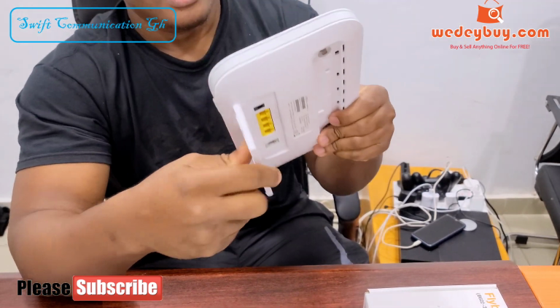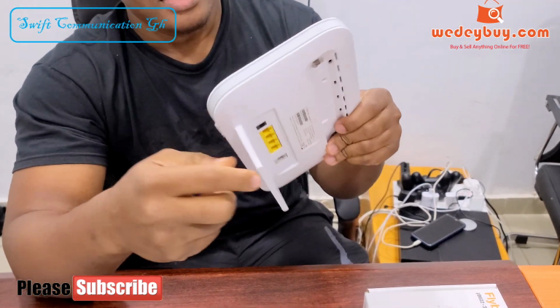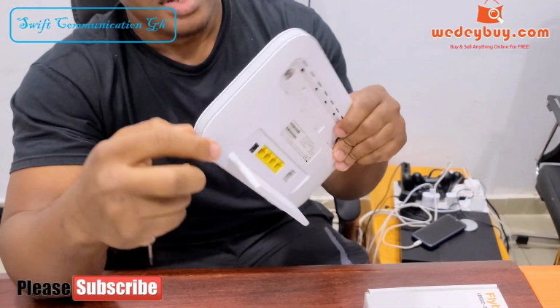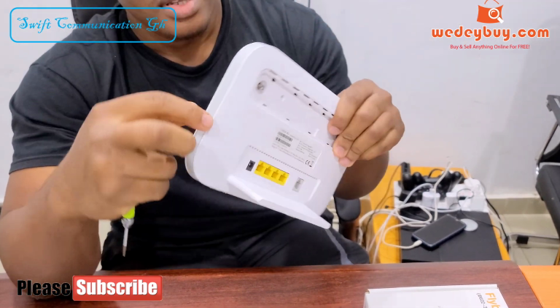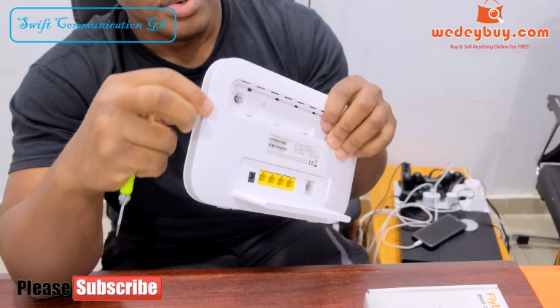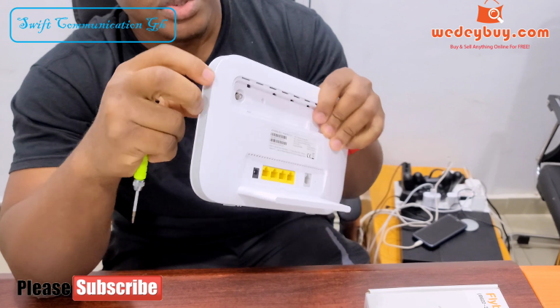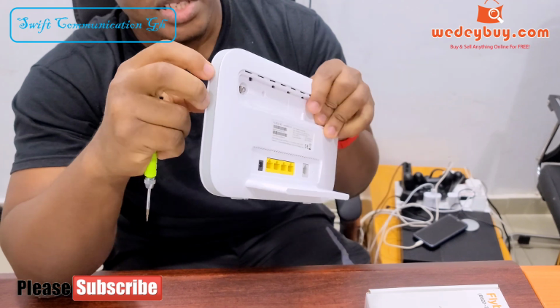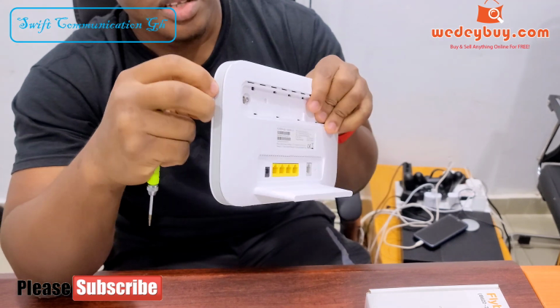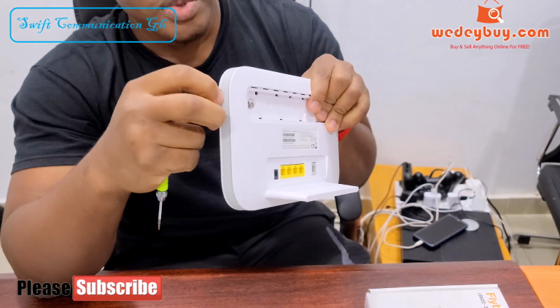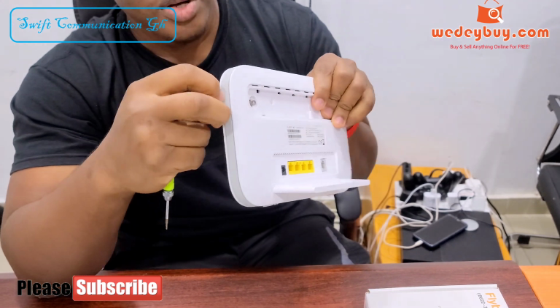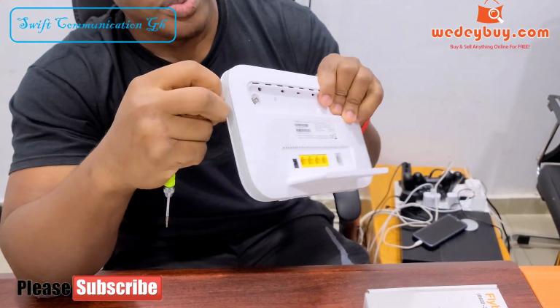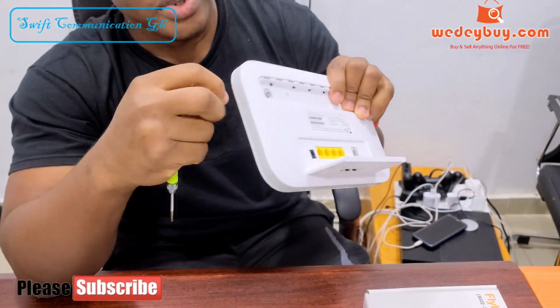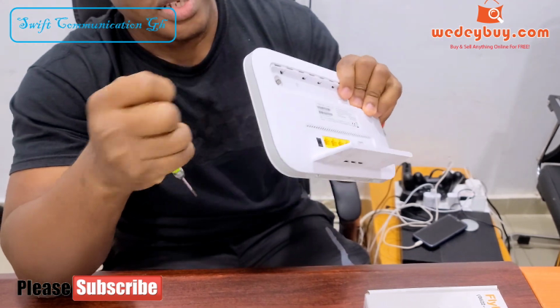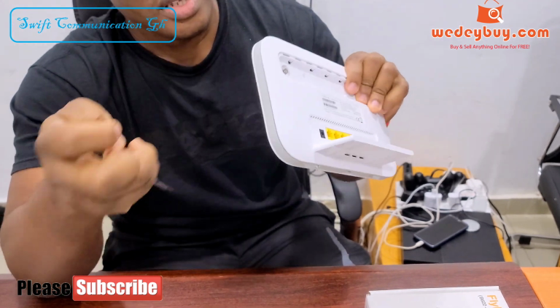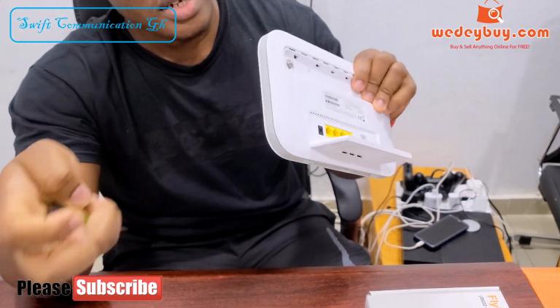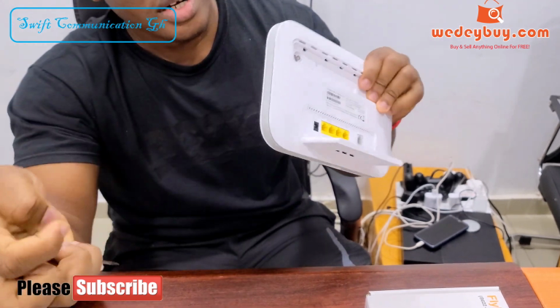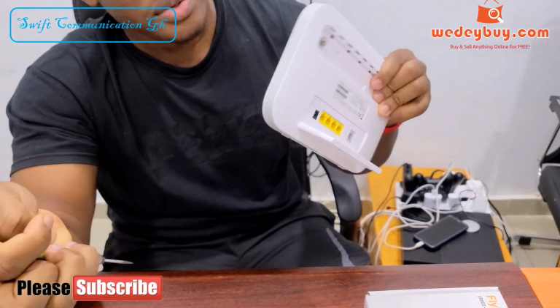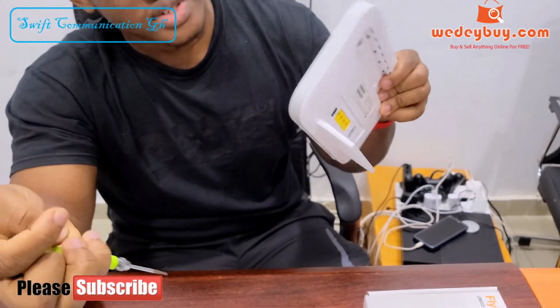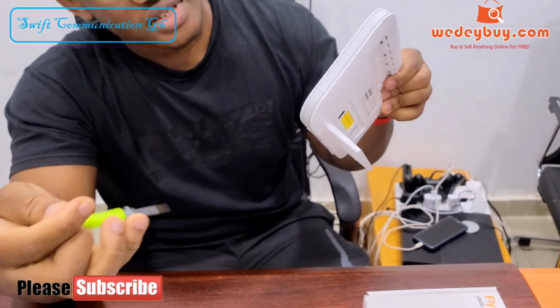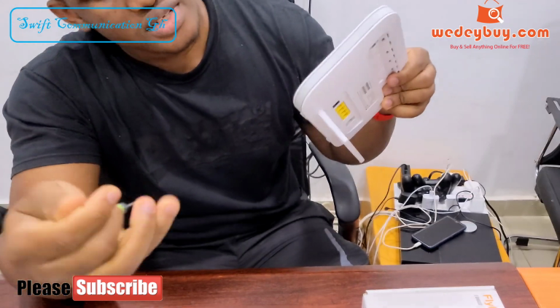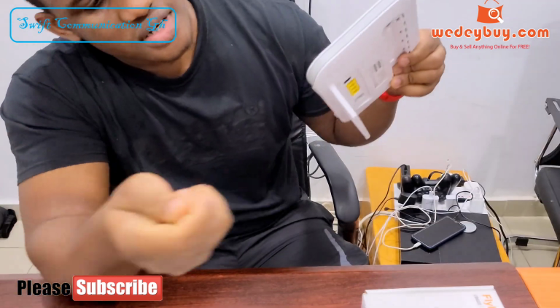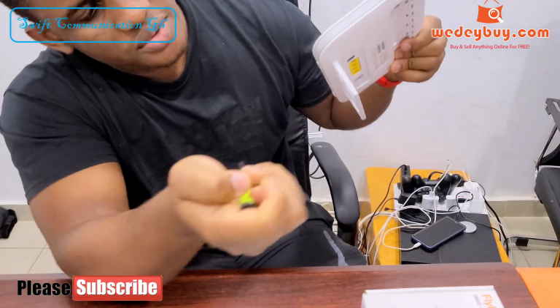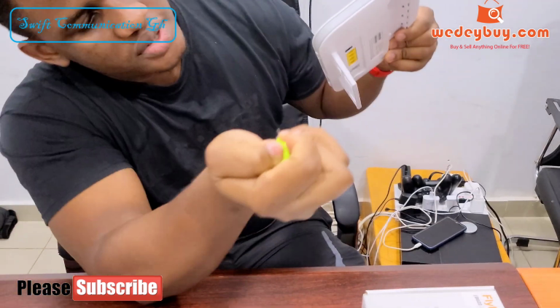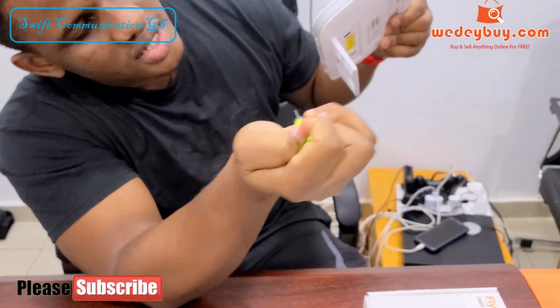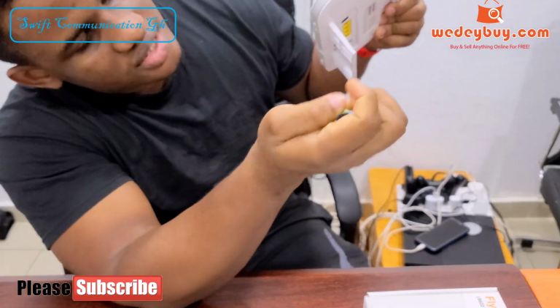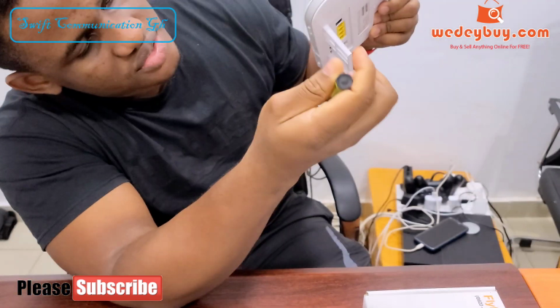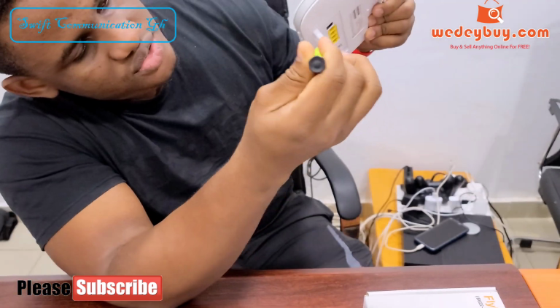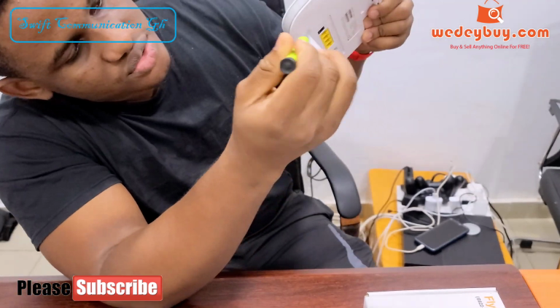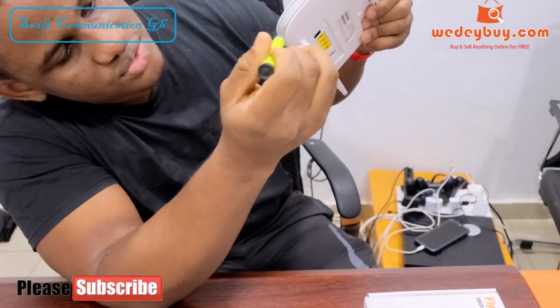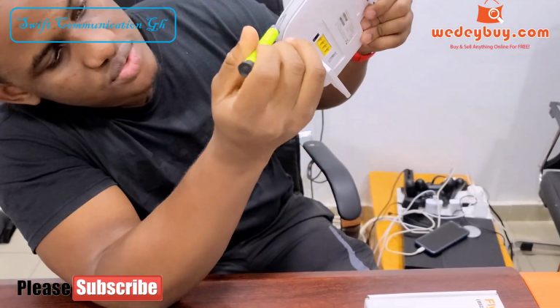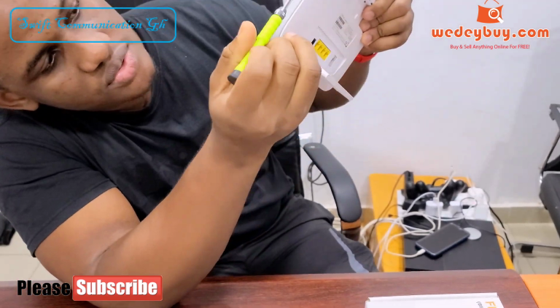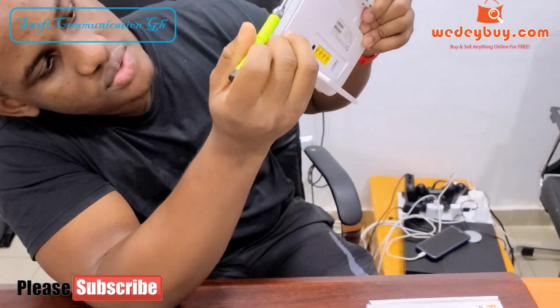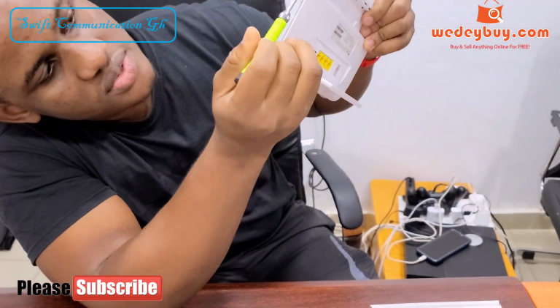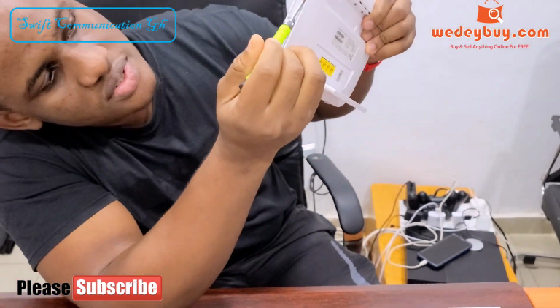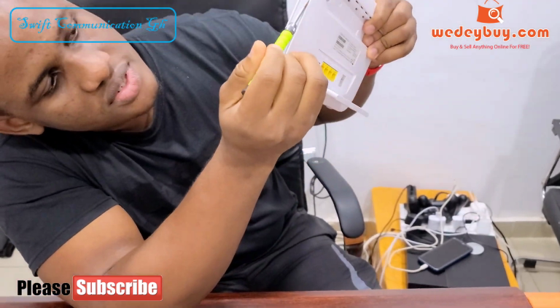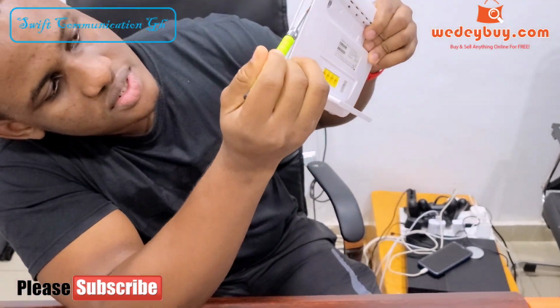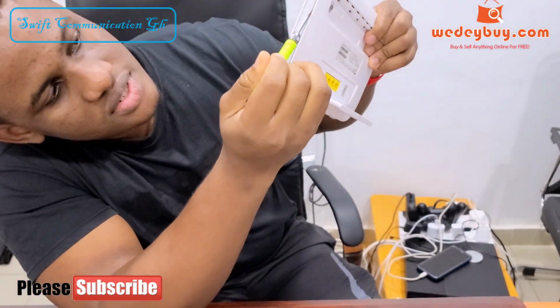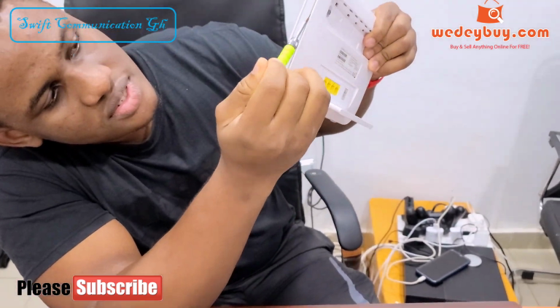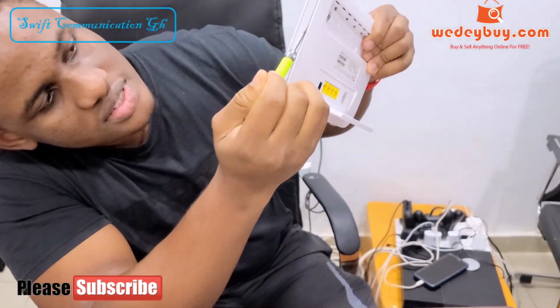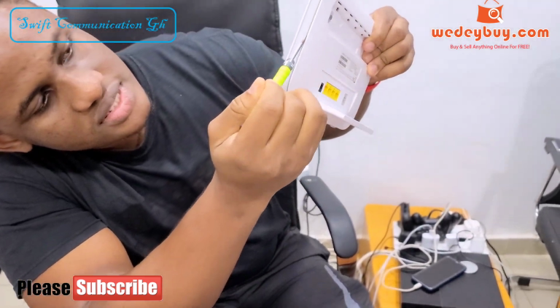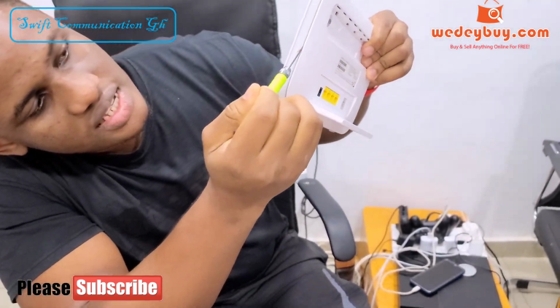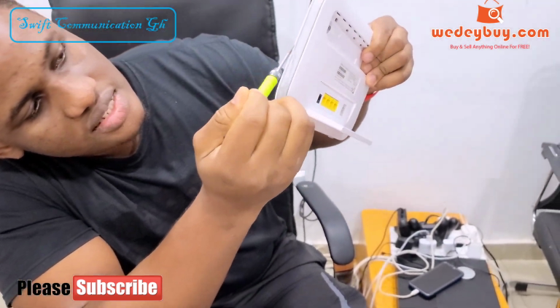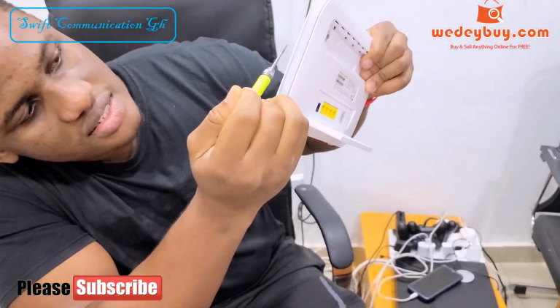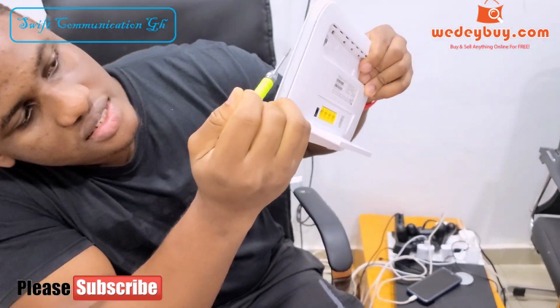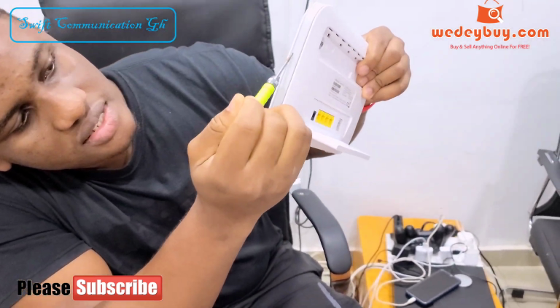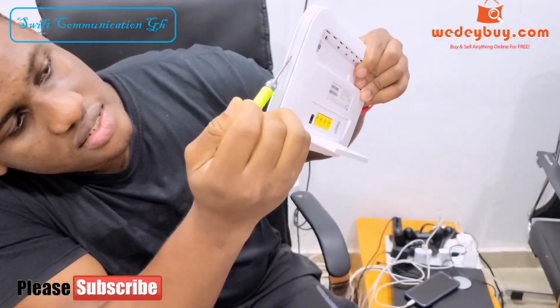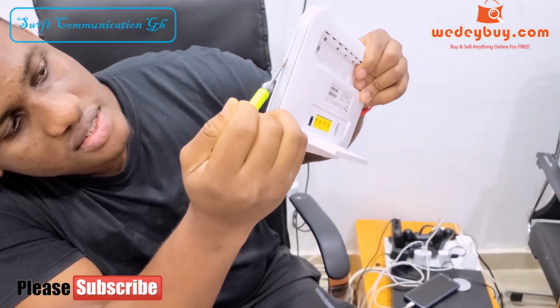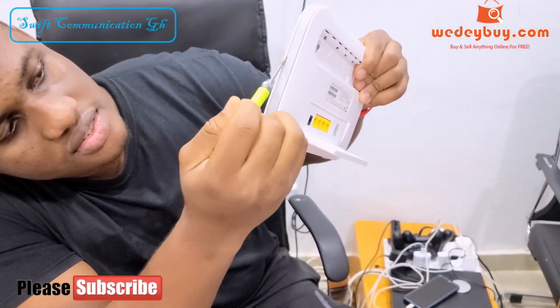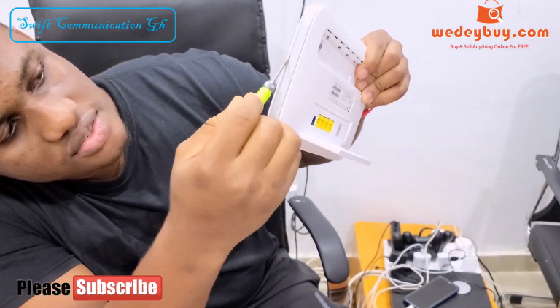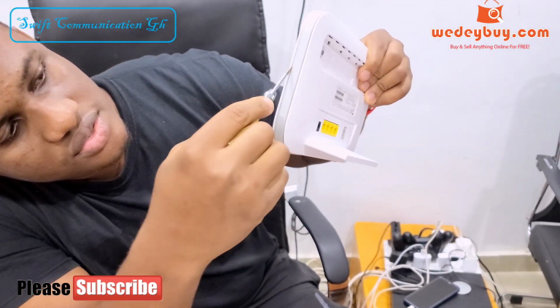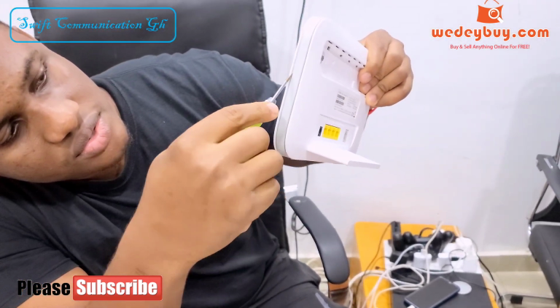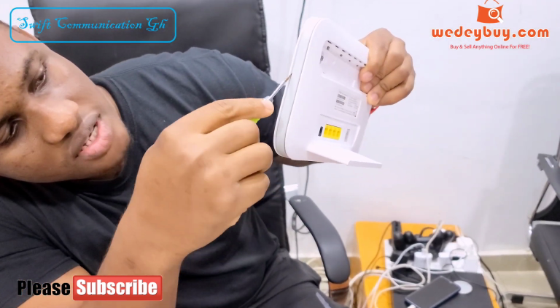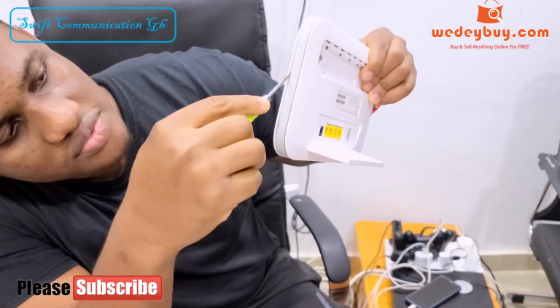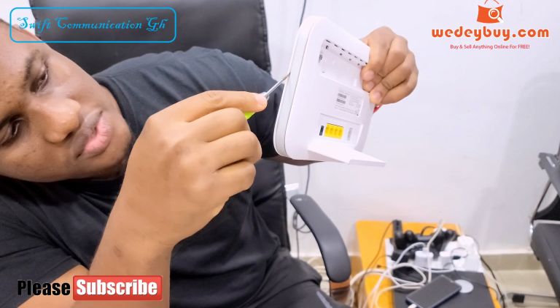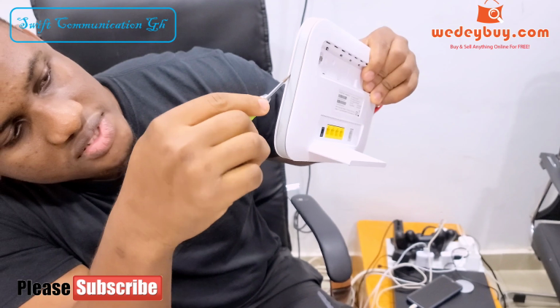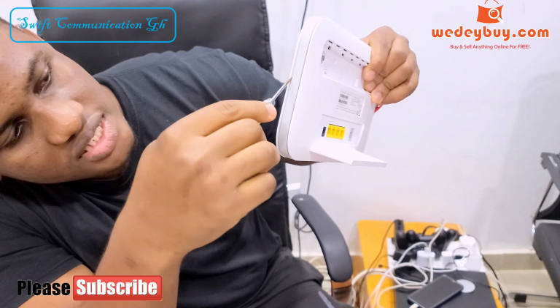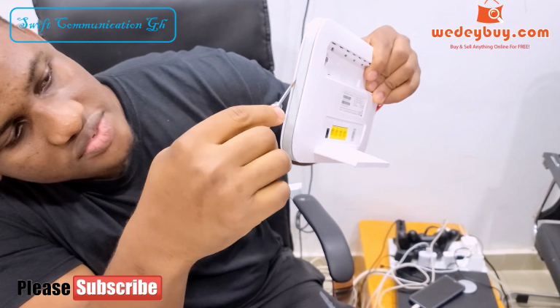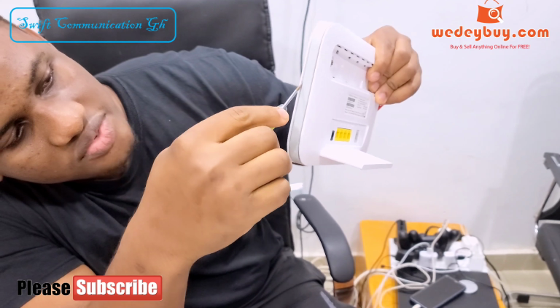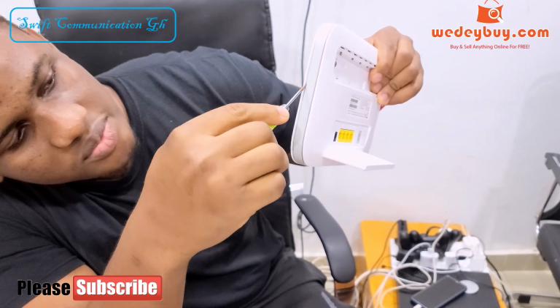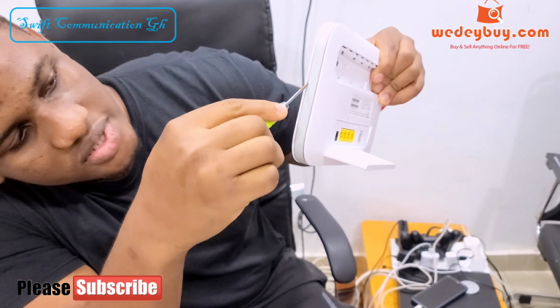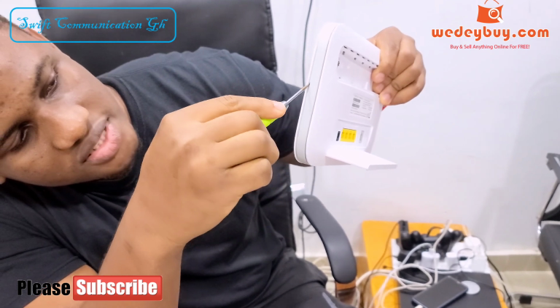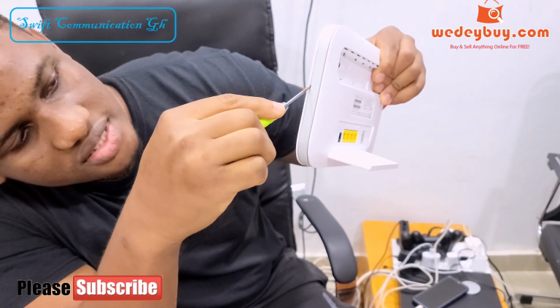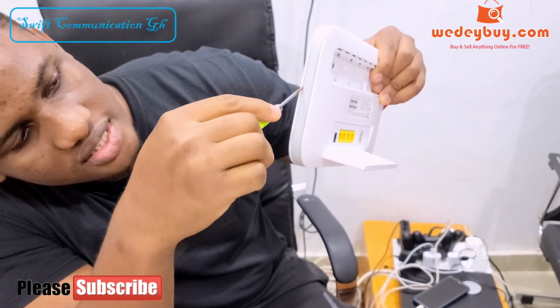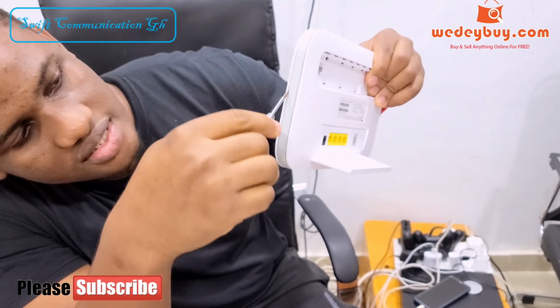Then we will start by opening the router. The router has two sides, so you have to start from this side.